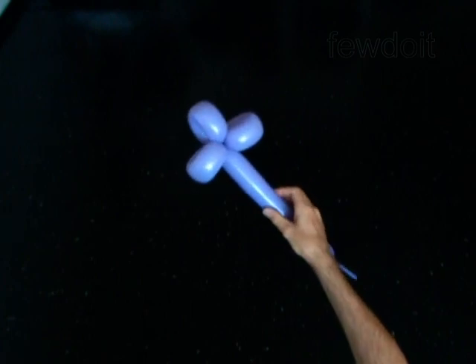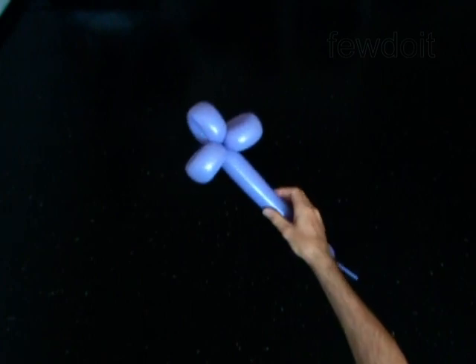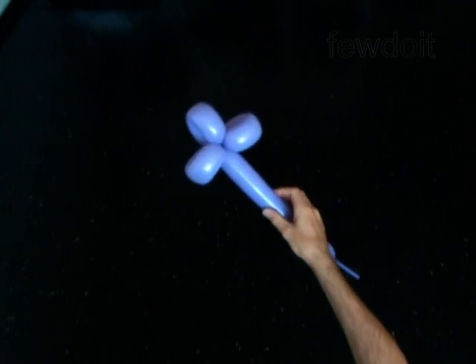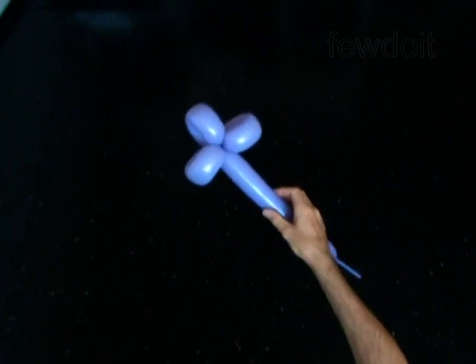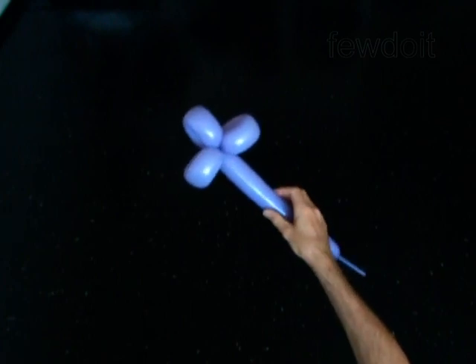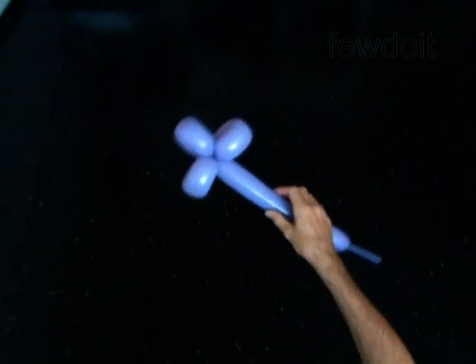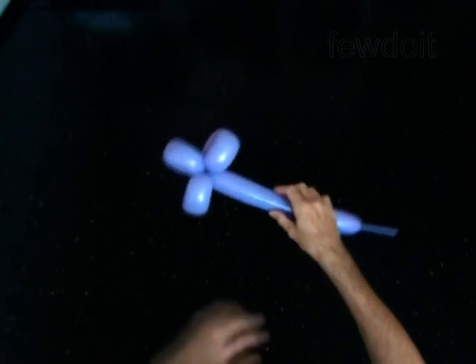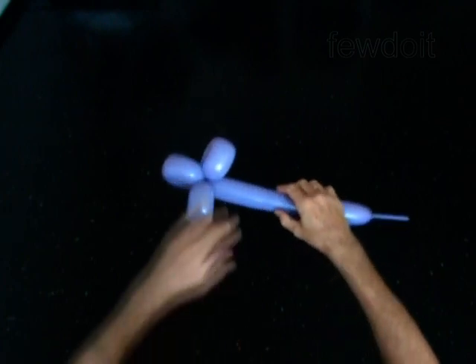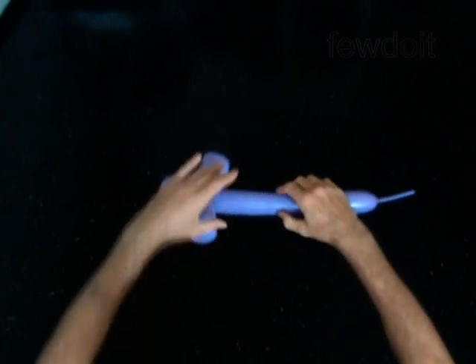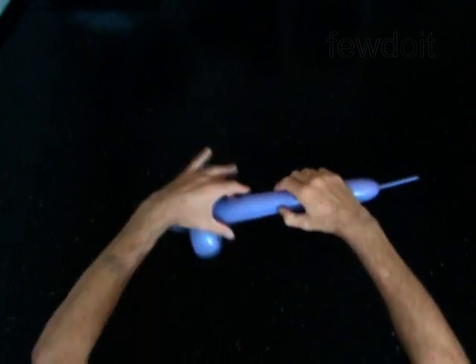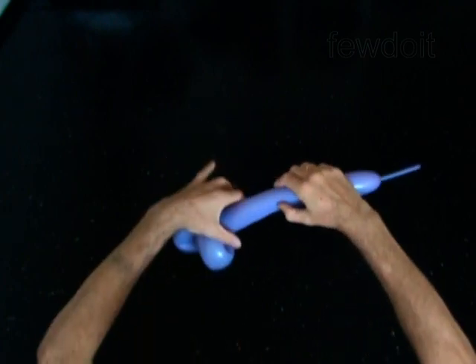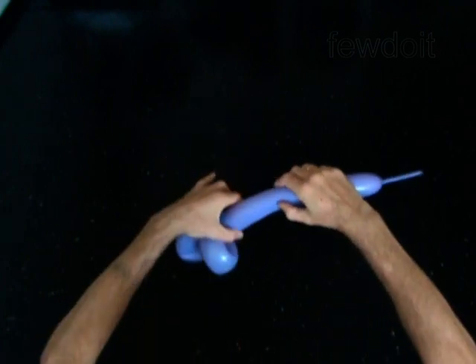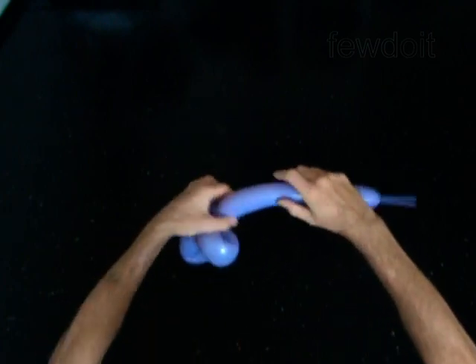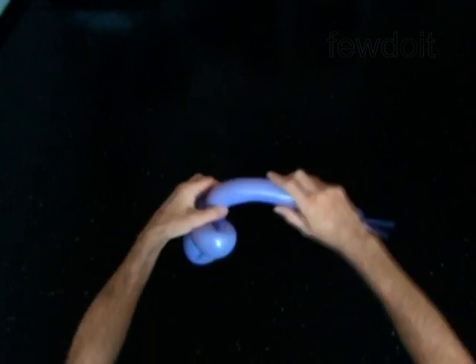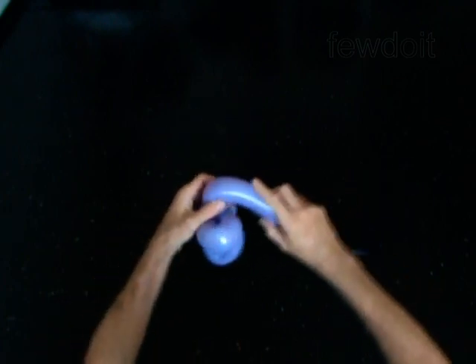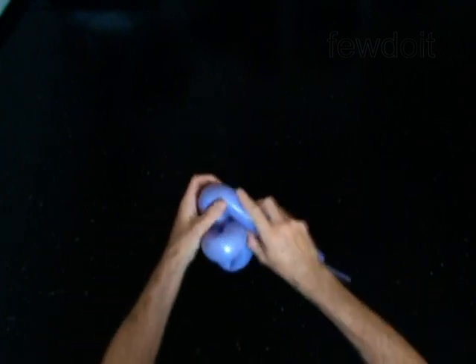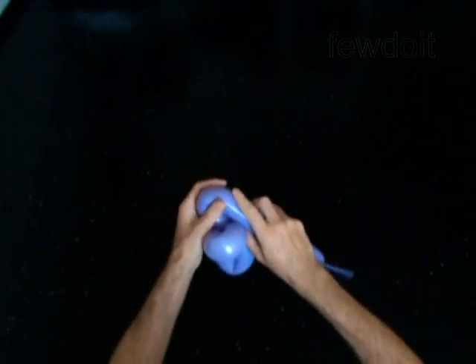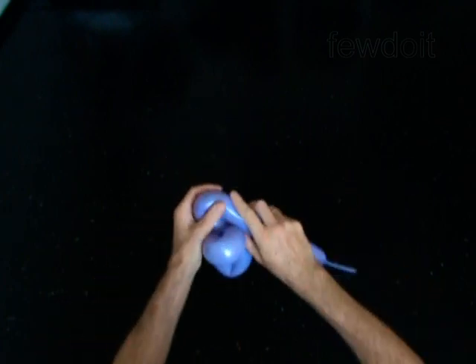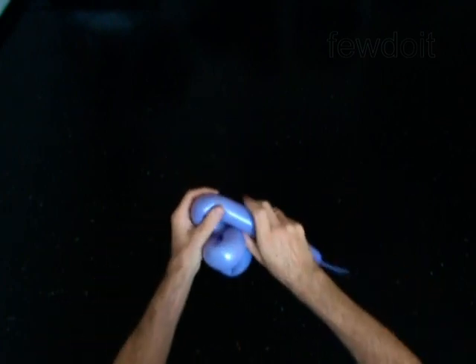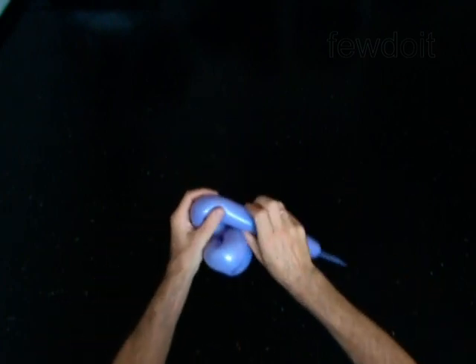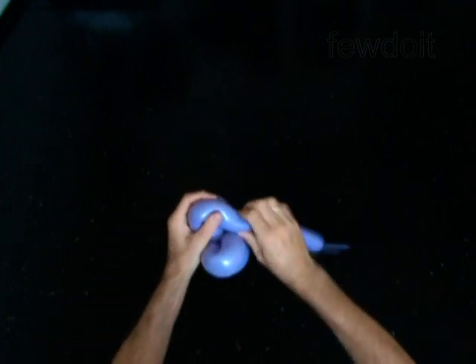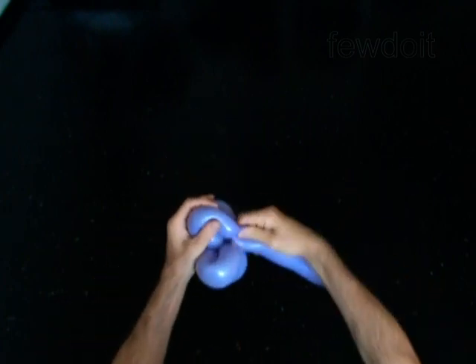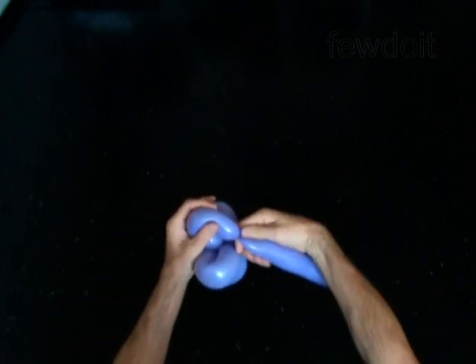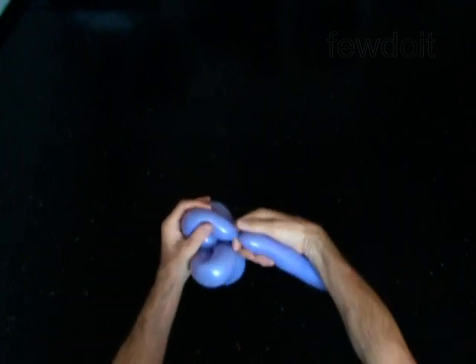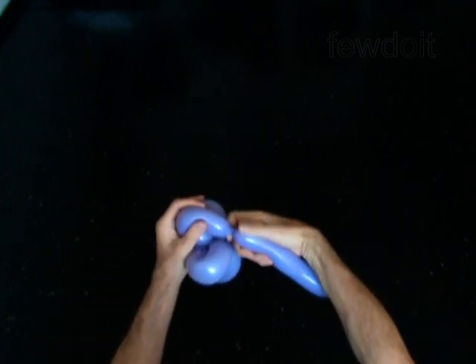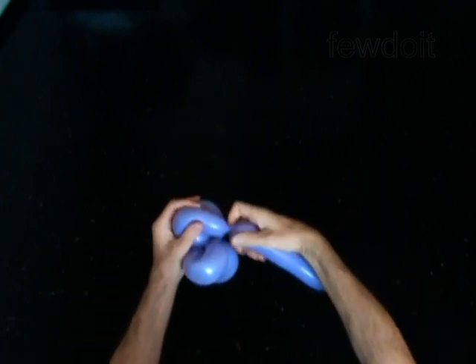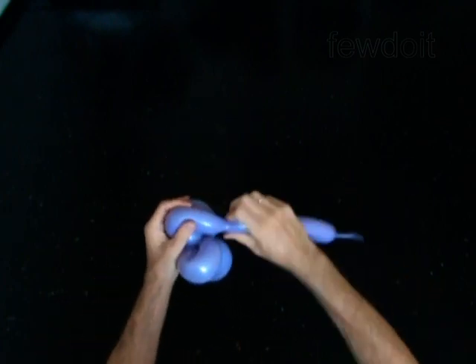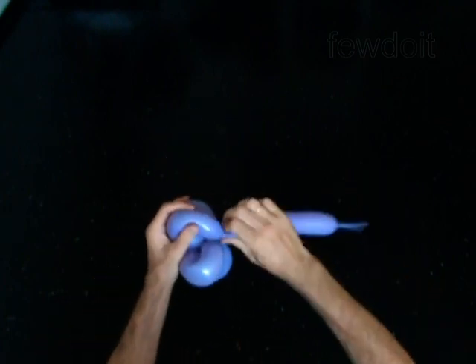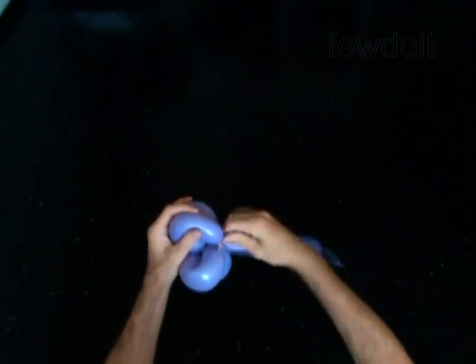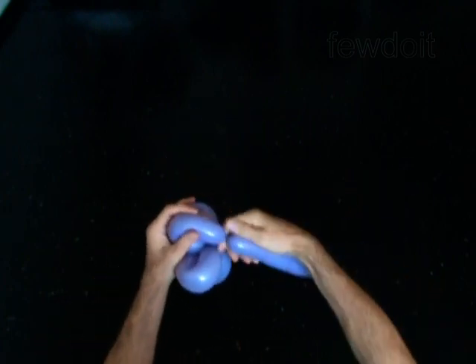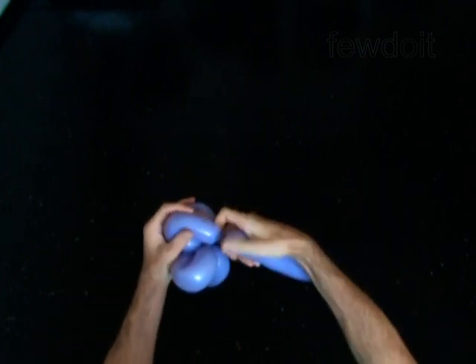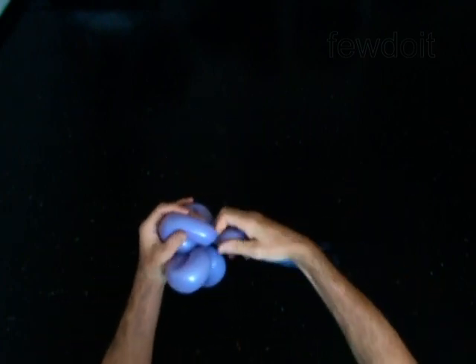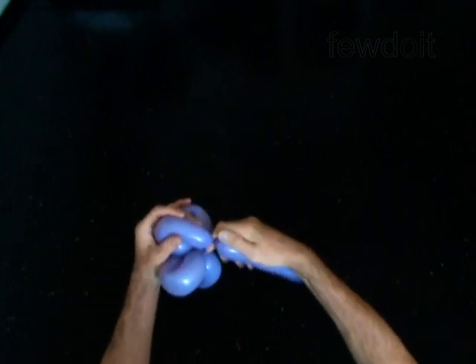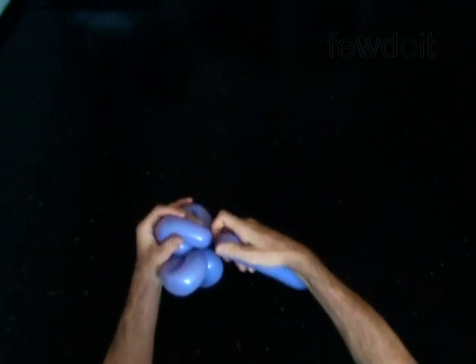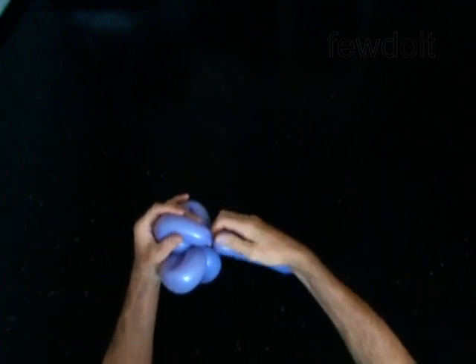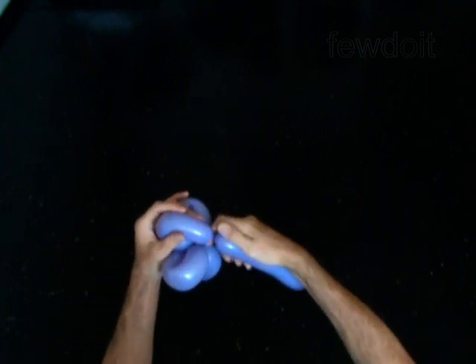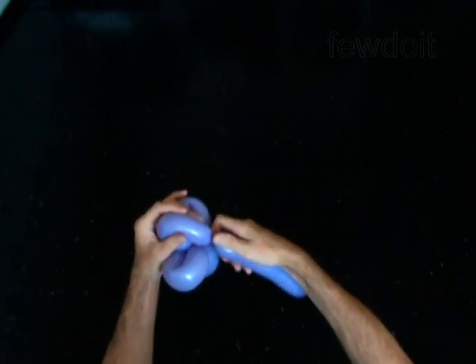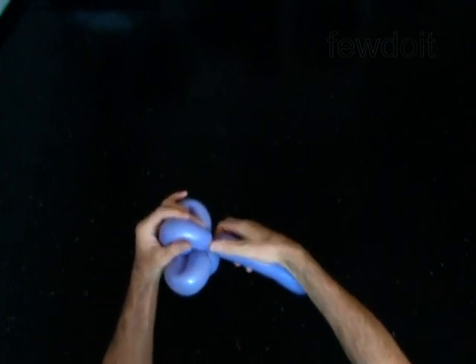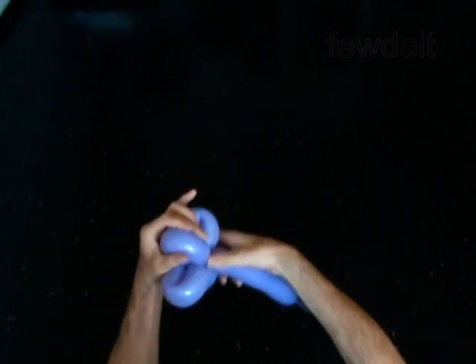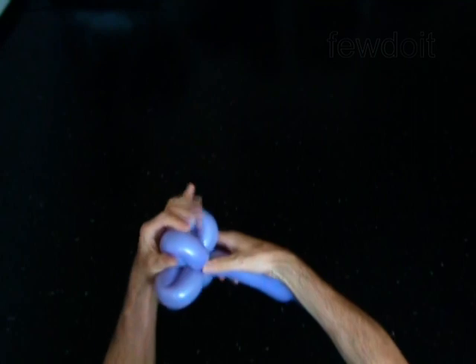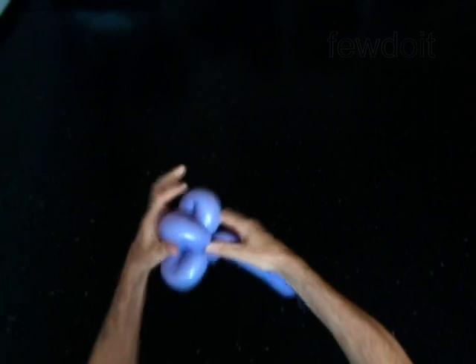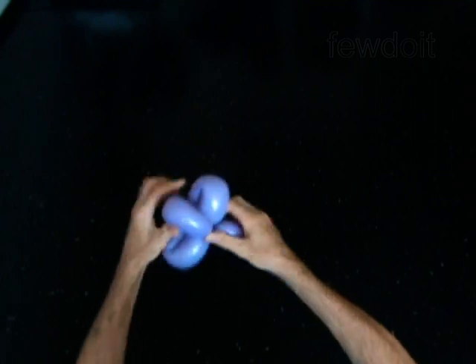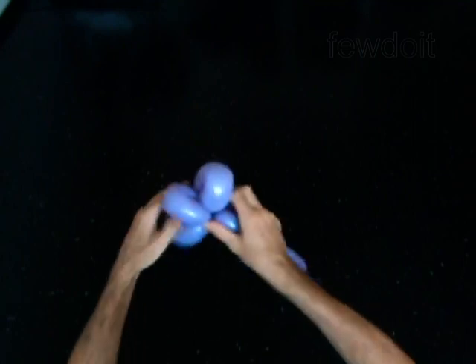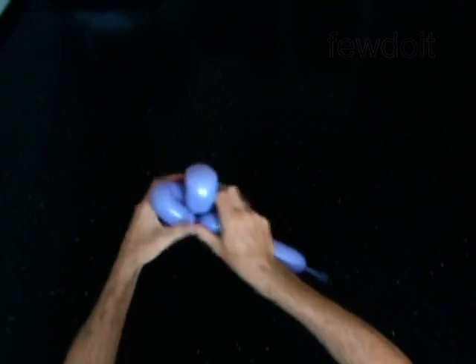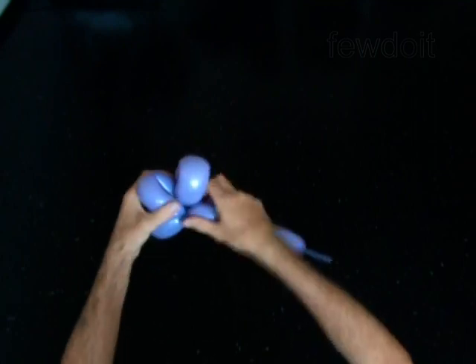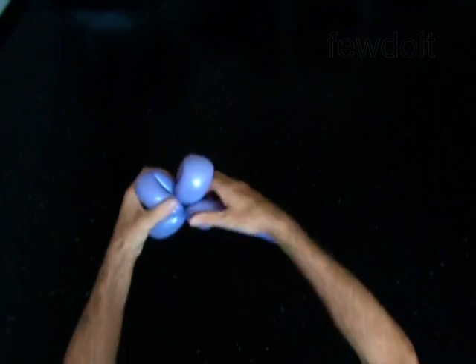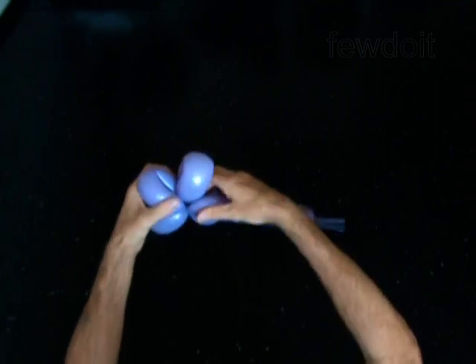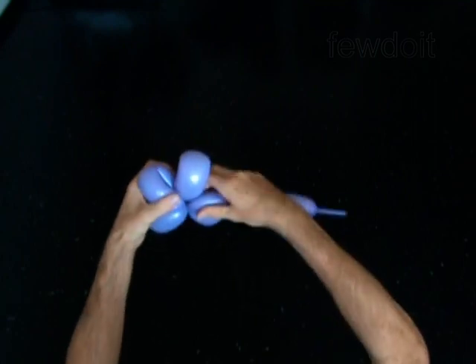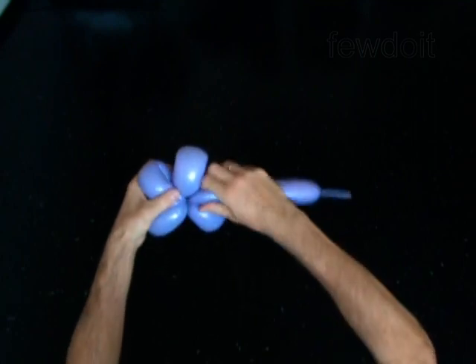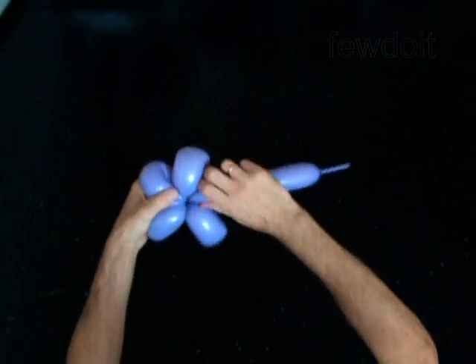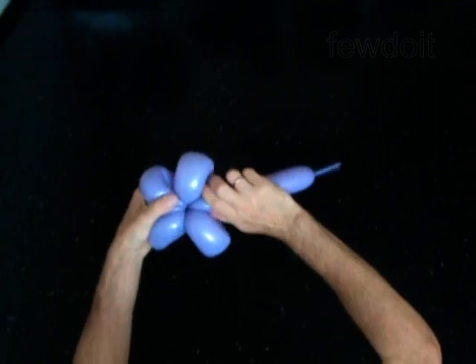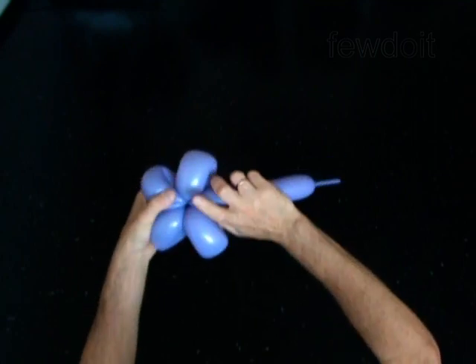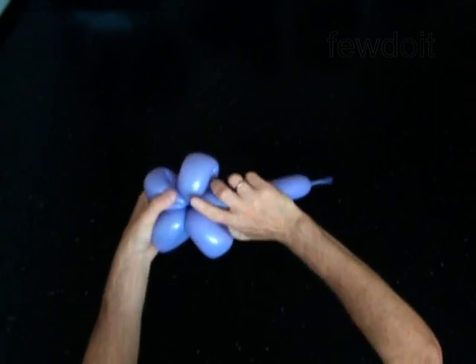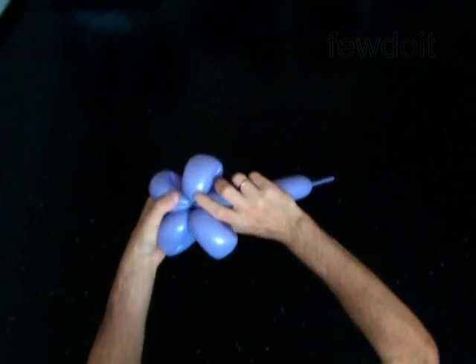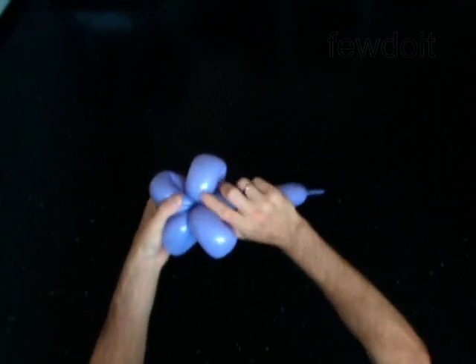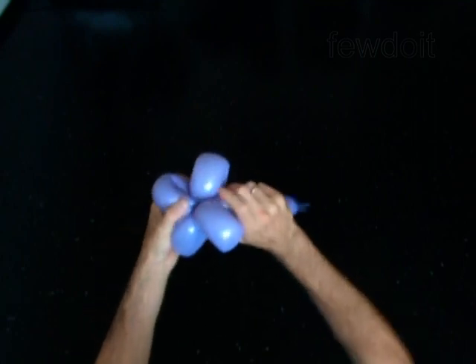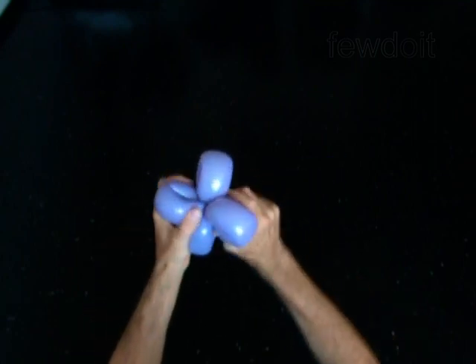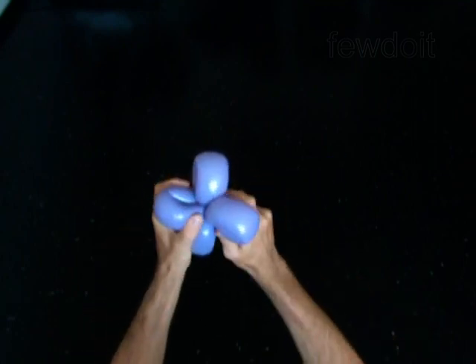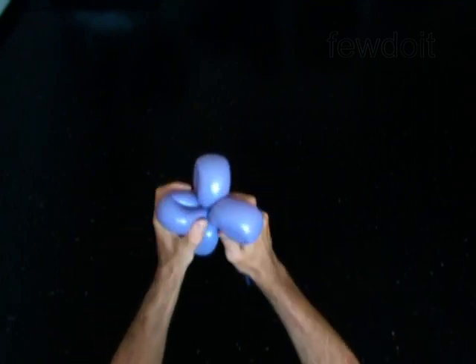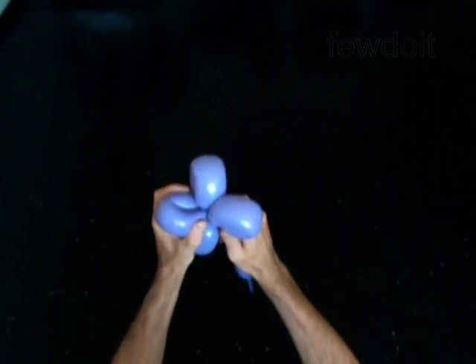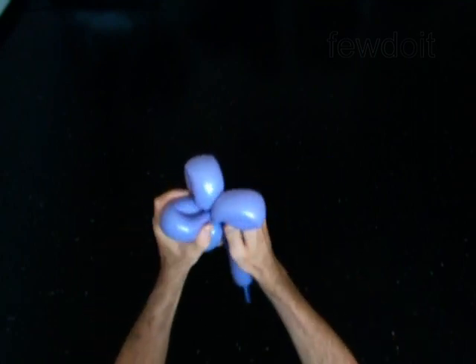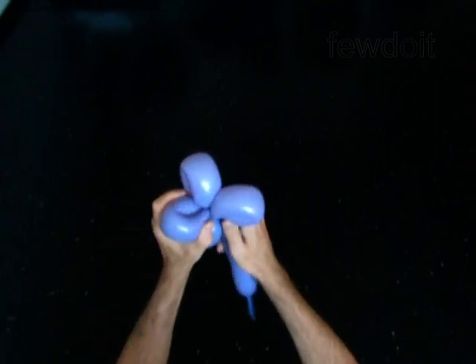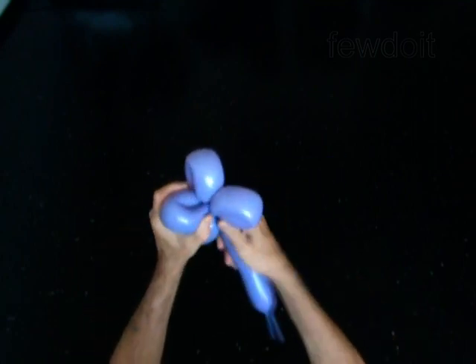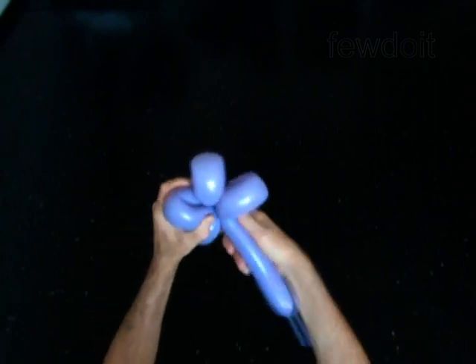Twist the fourth soft five inch bubble. Lock both ends of the fourth bubble in one lock twist.